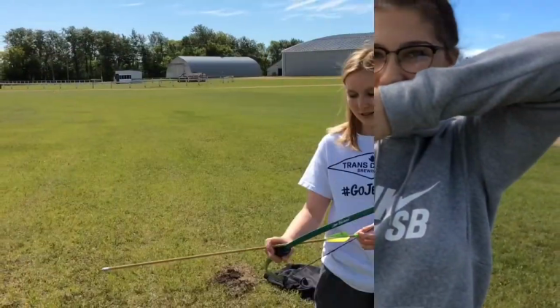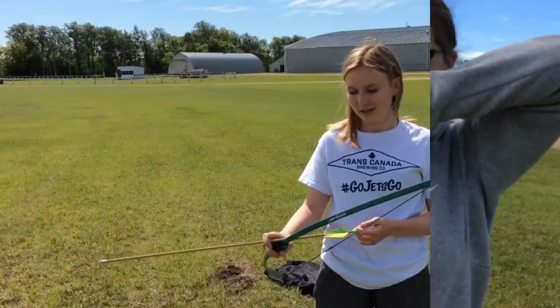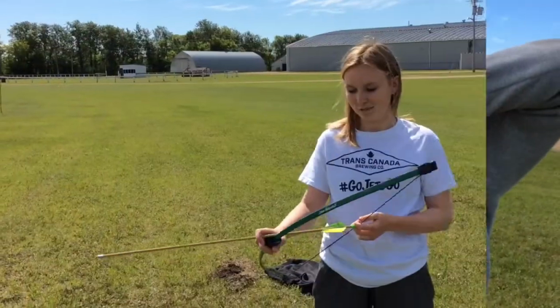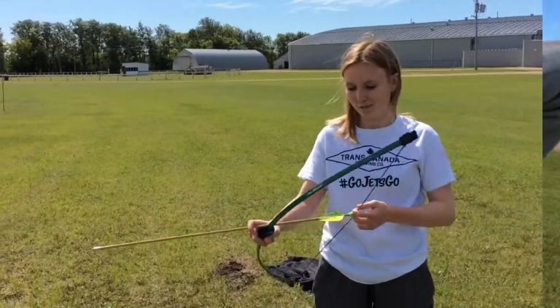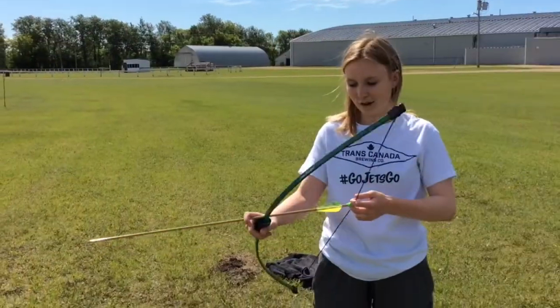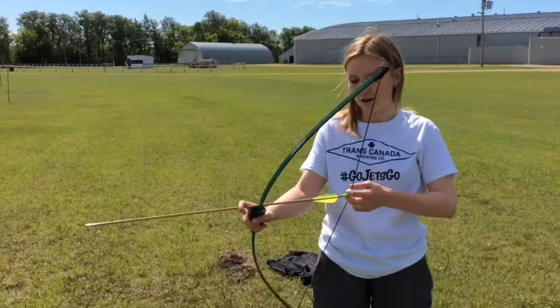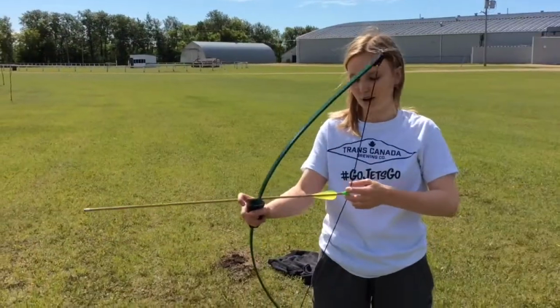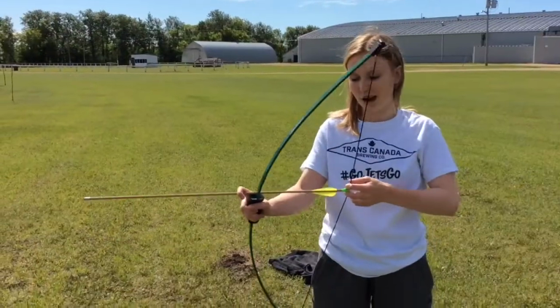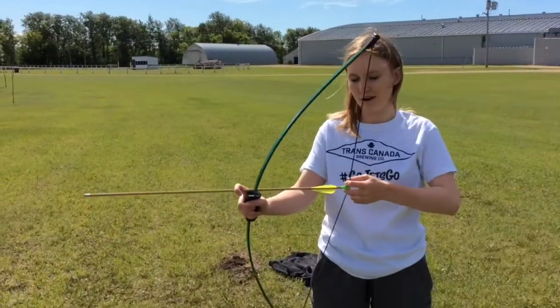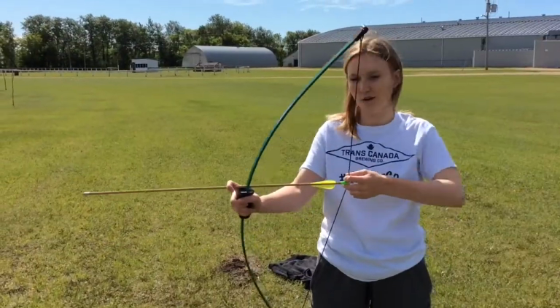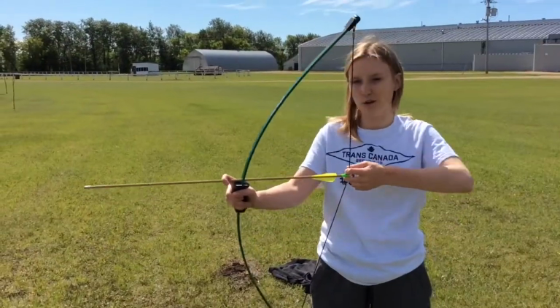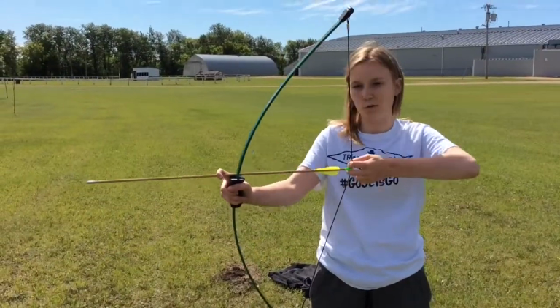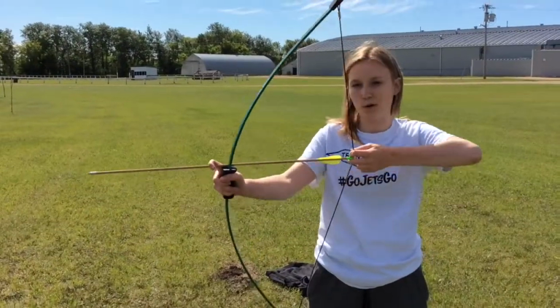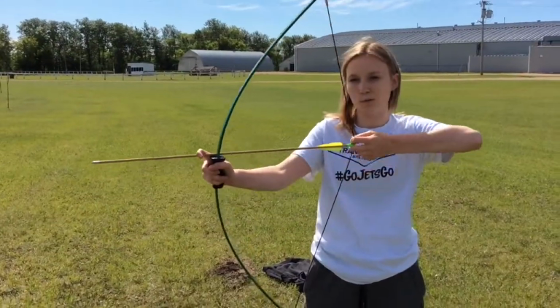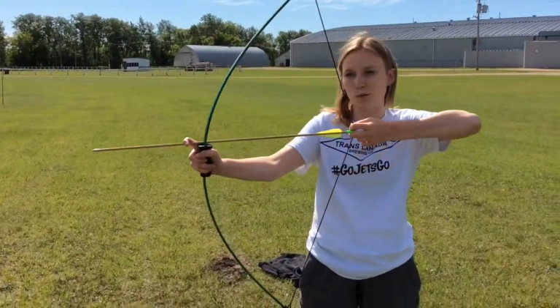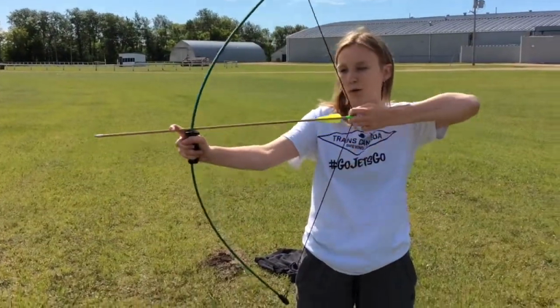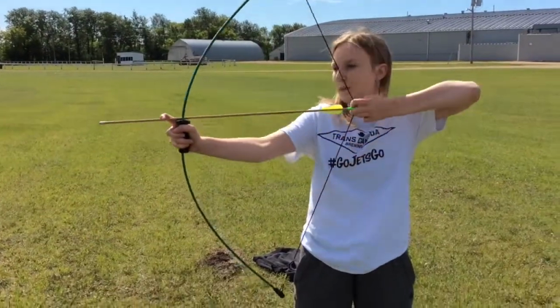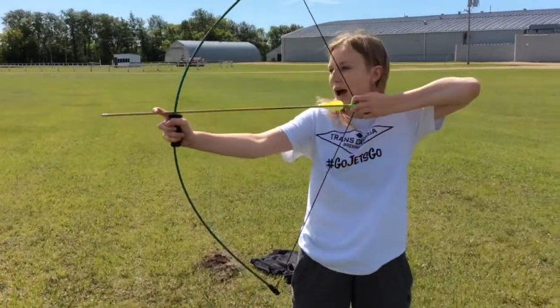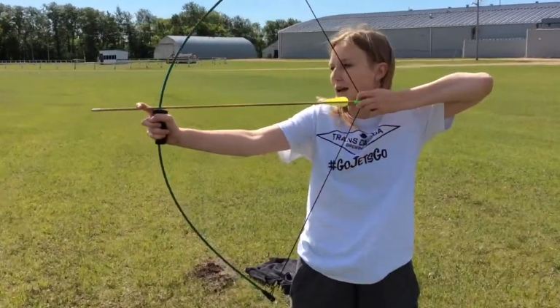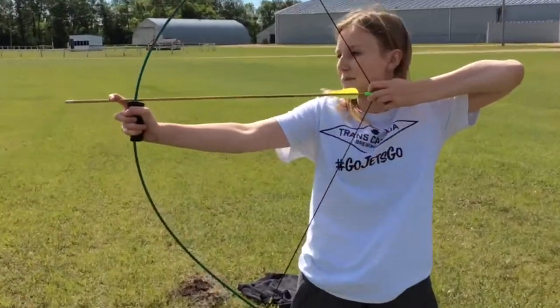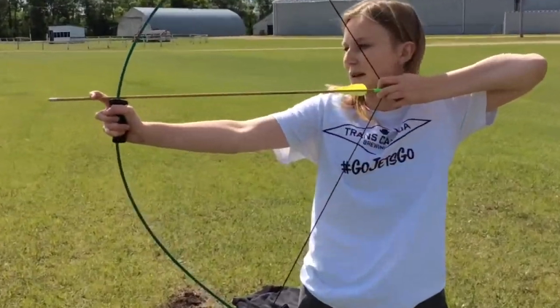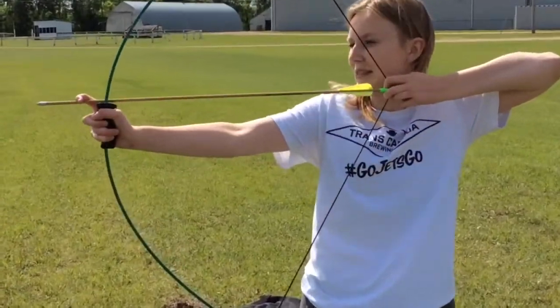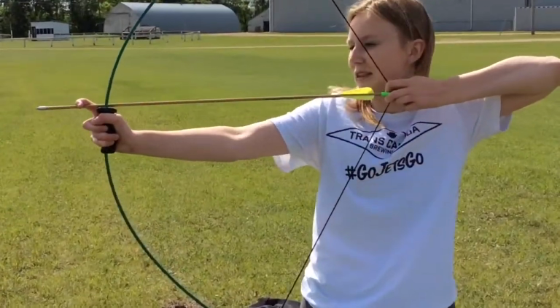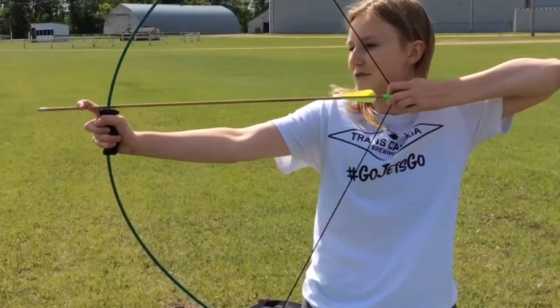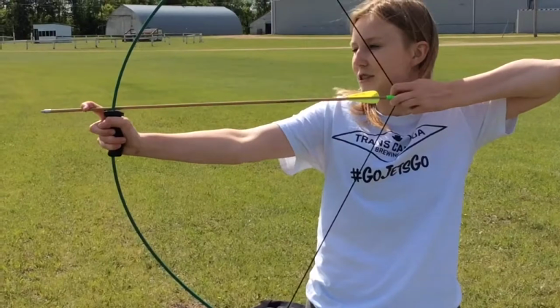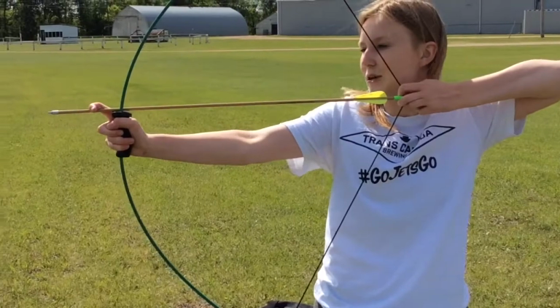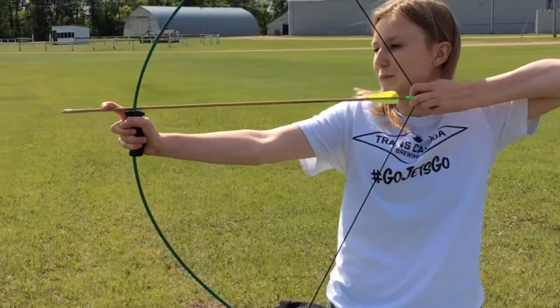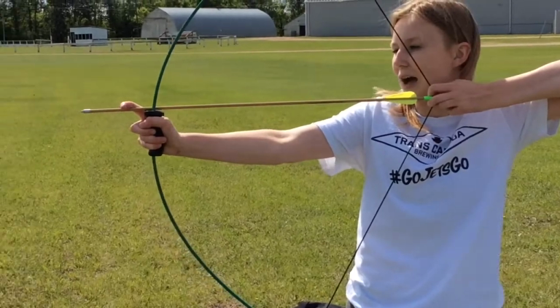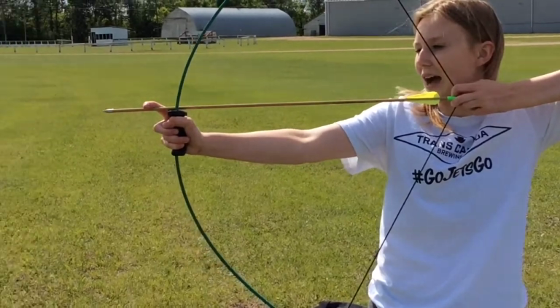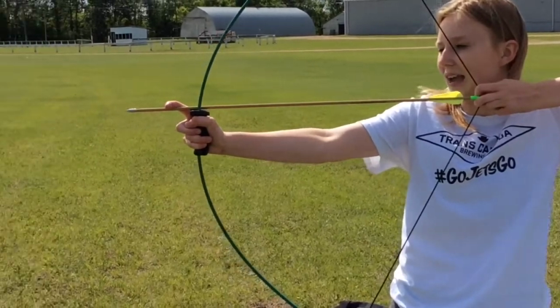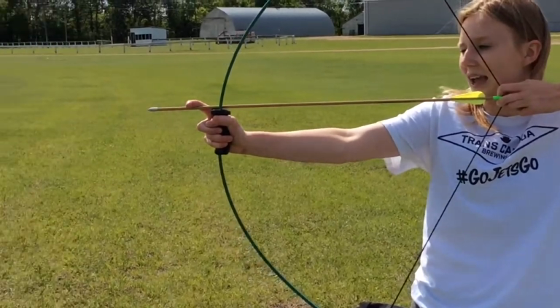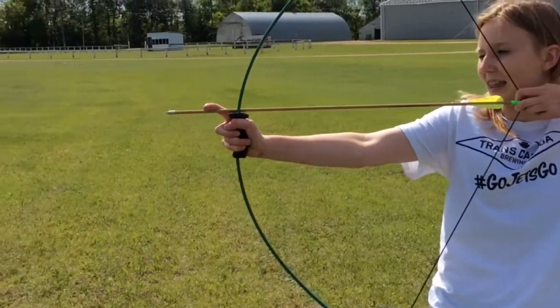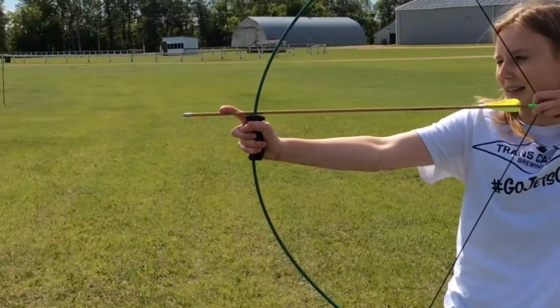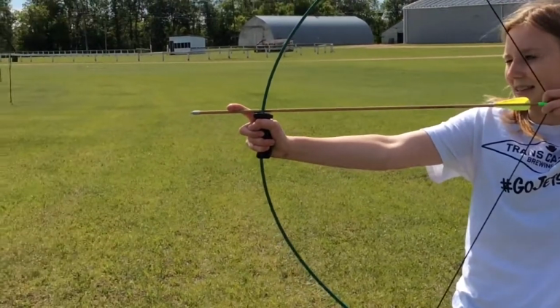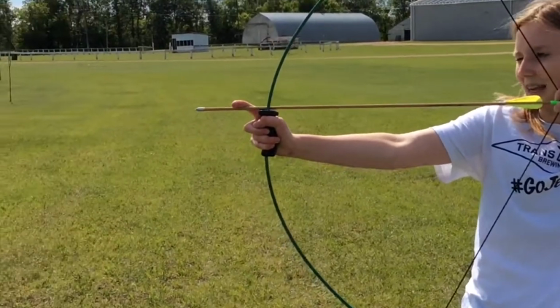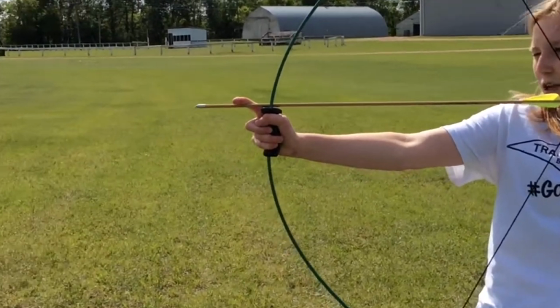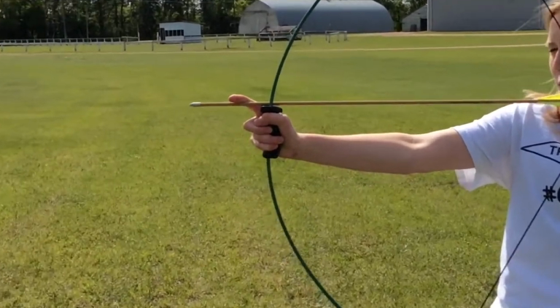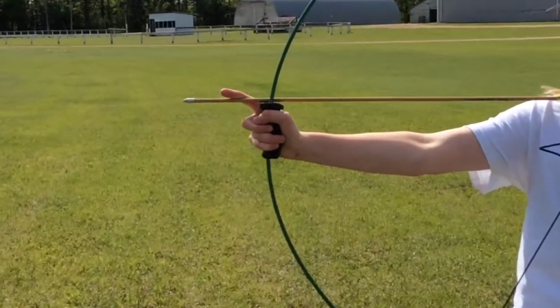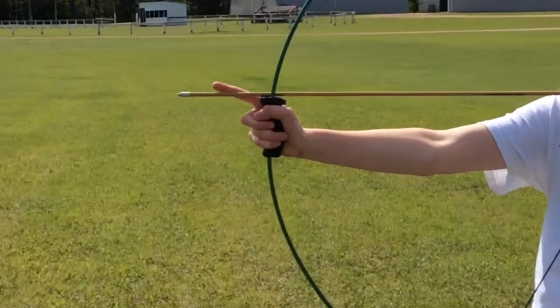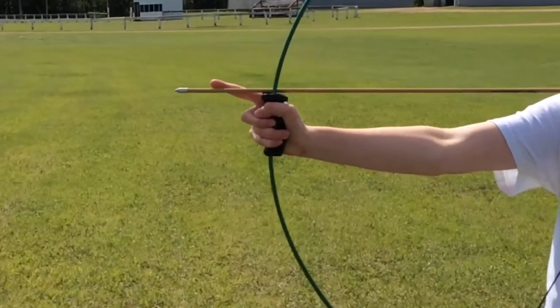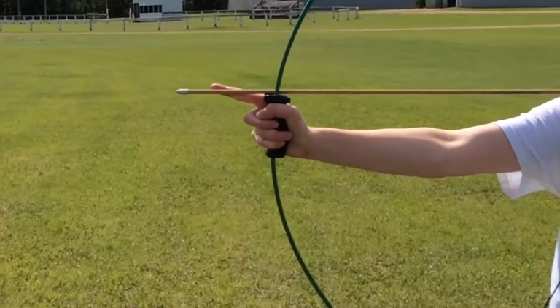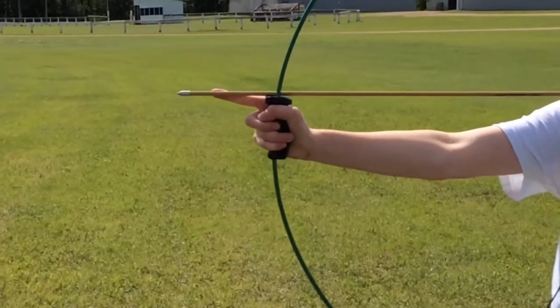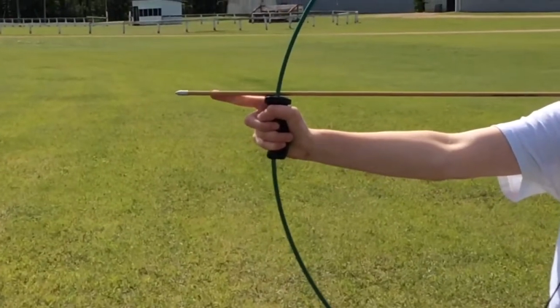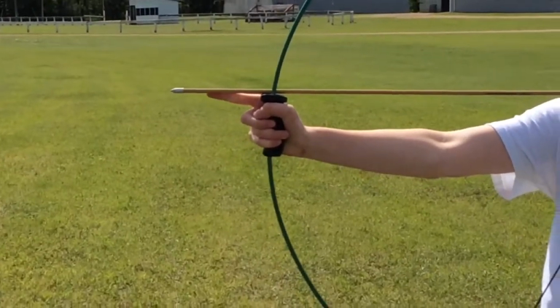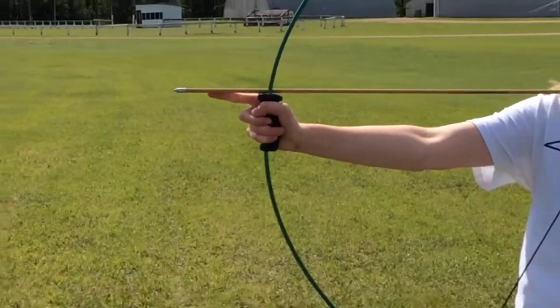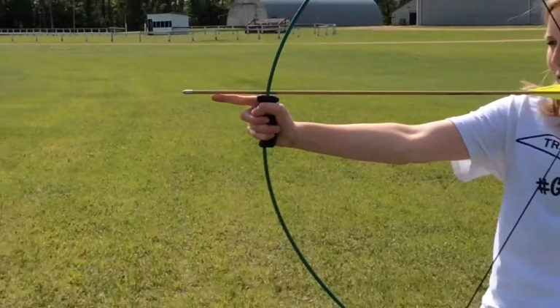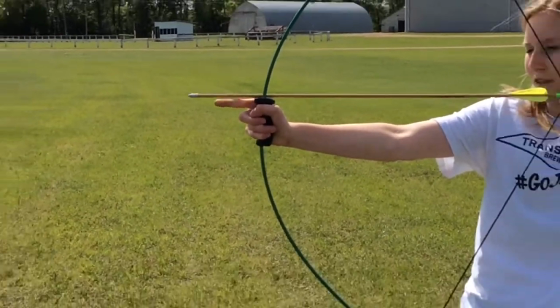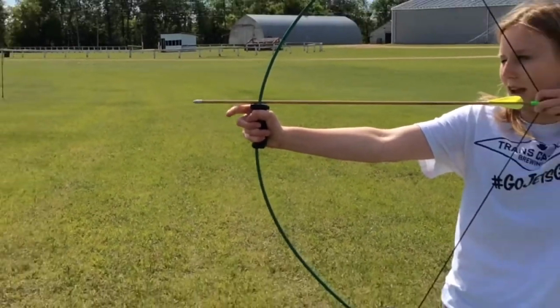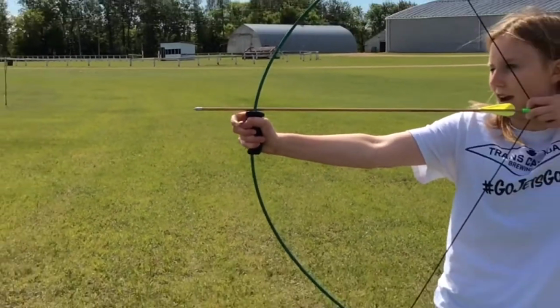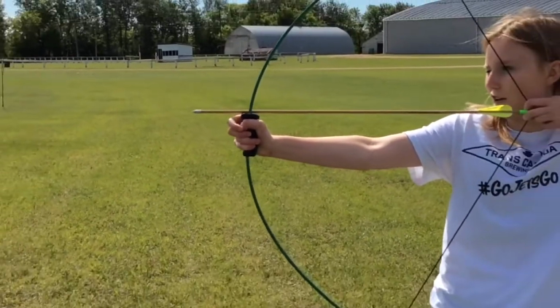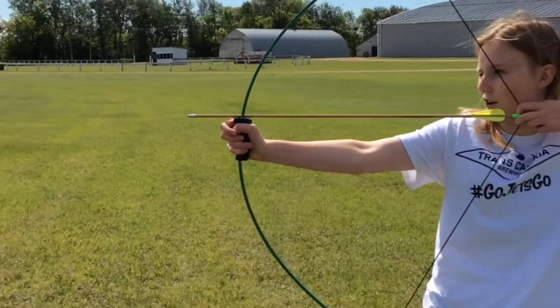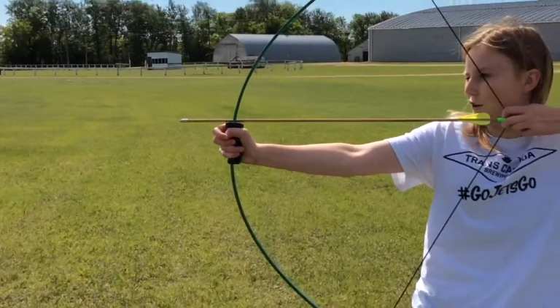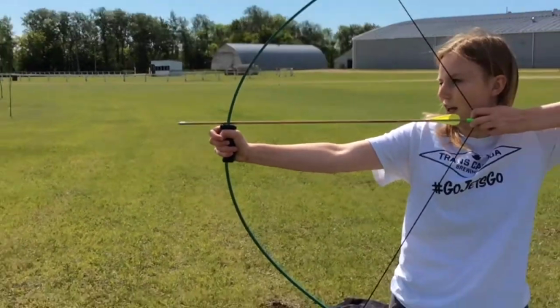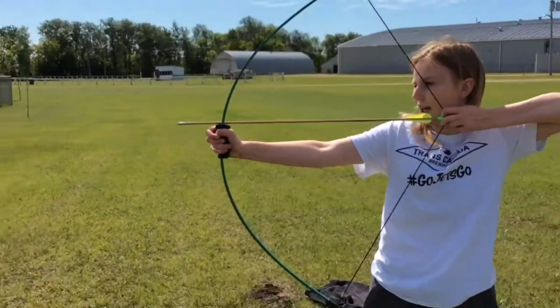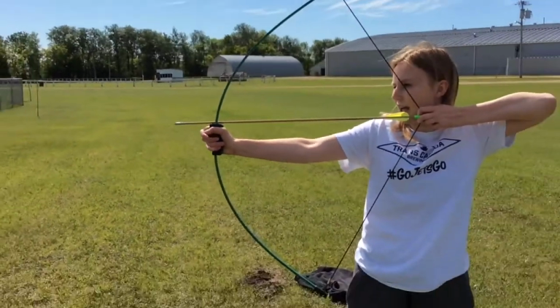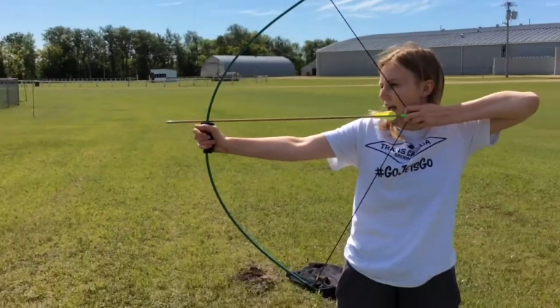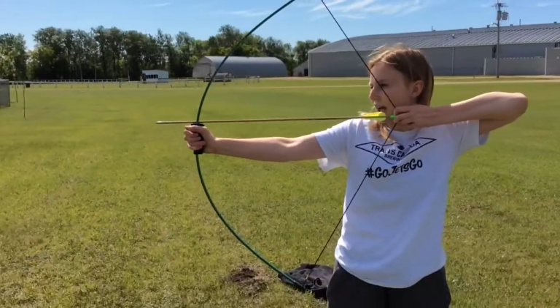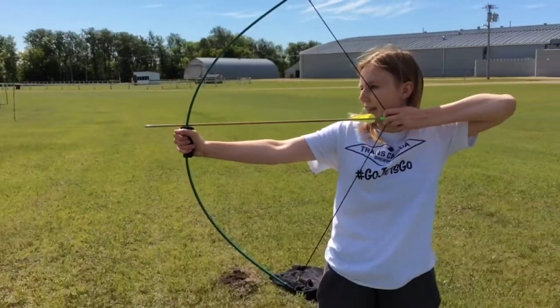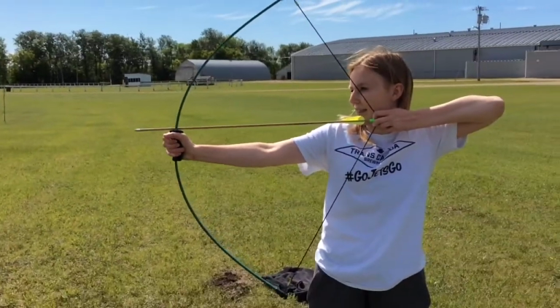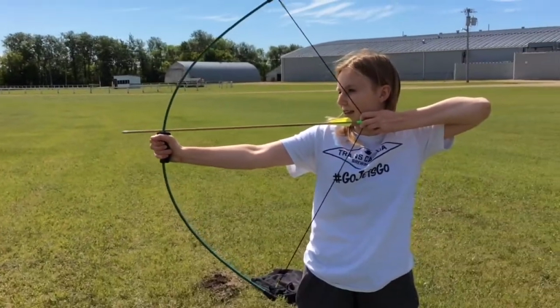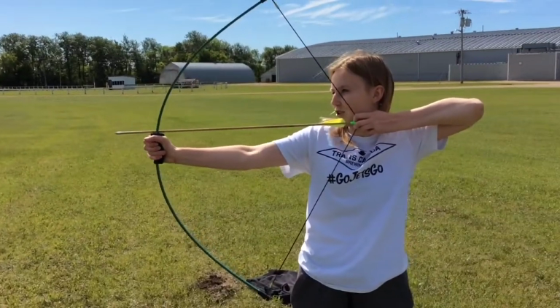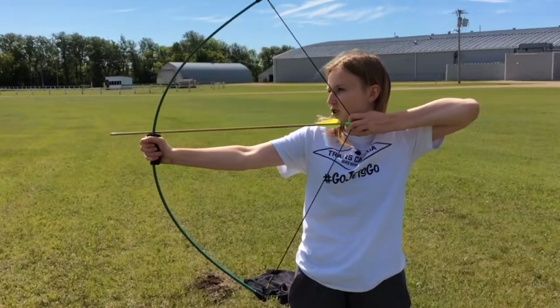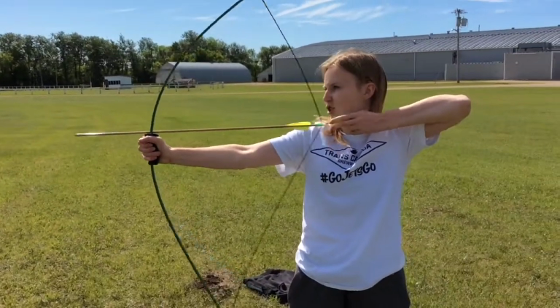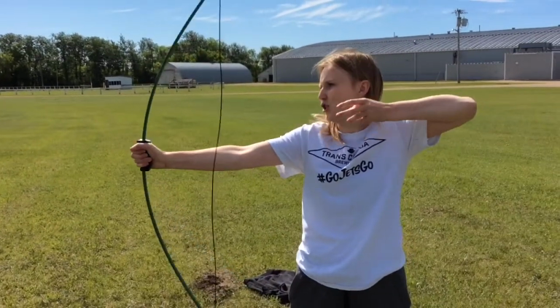To fire your arrow, you want to pull back, mainly using your back, and then take your pointer finger off the arrow and release.